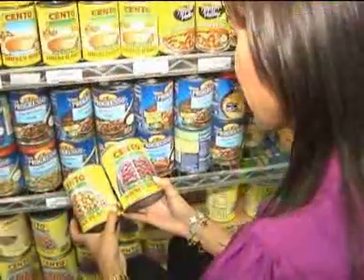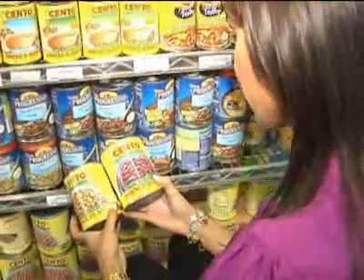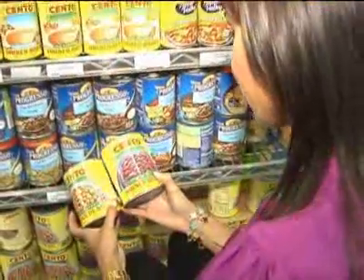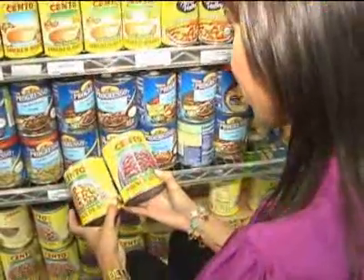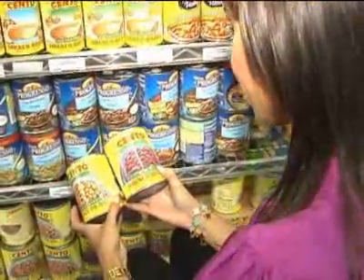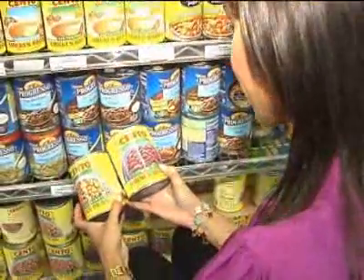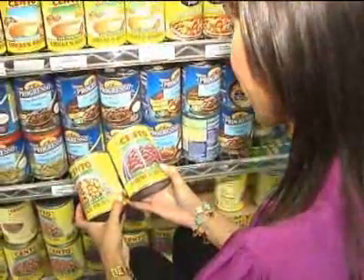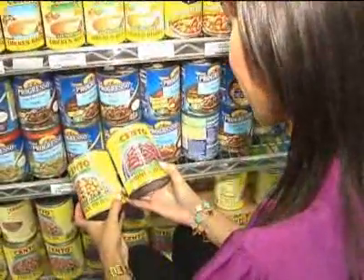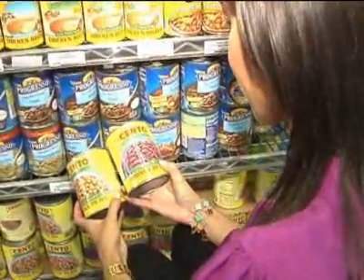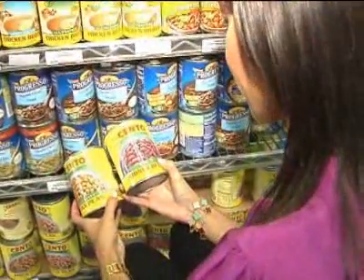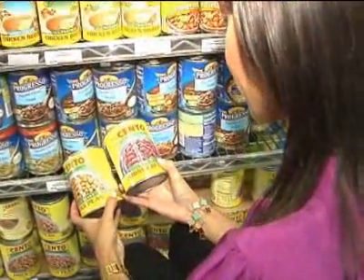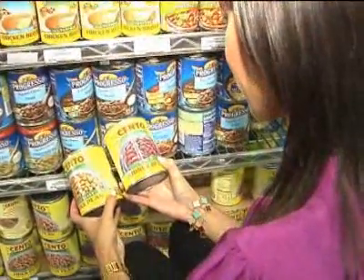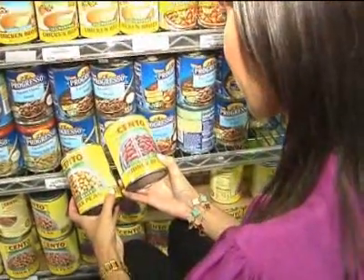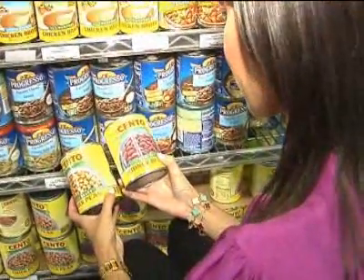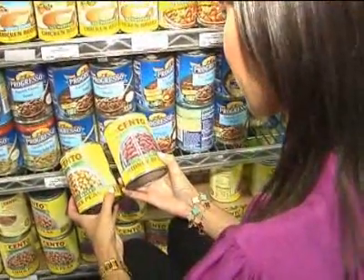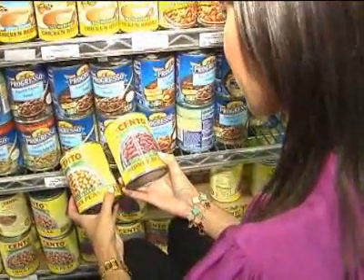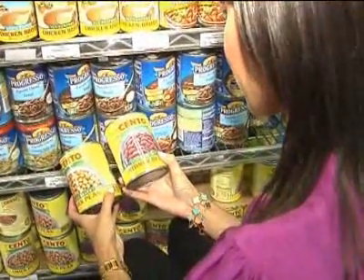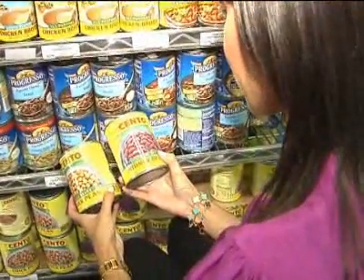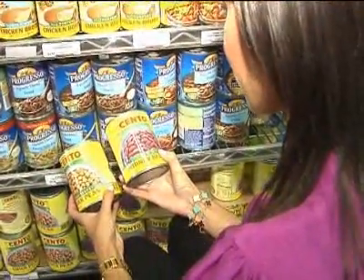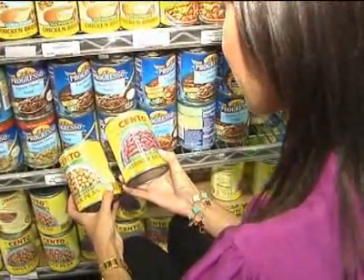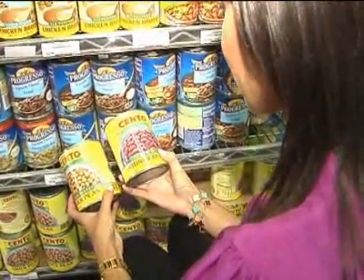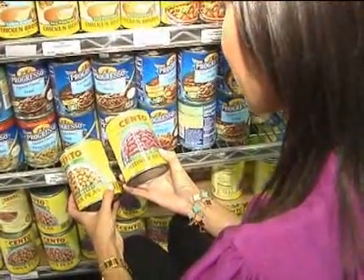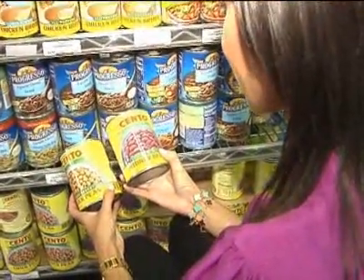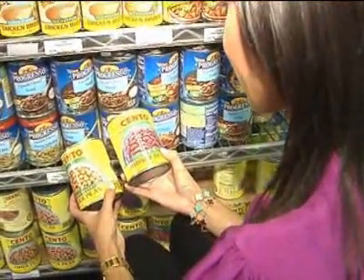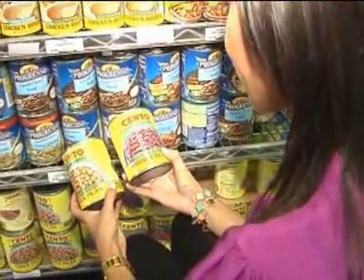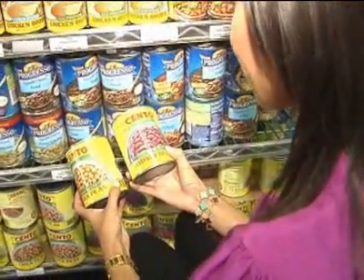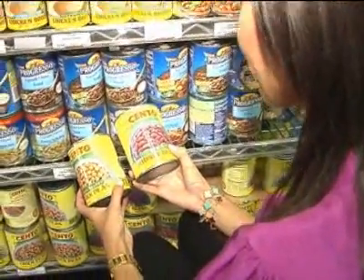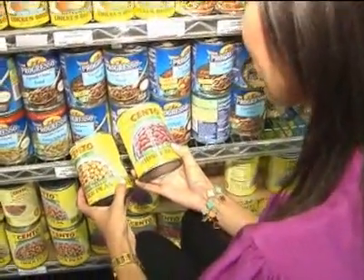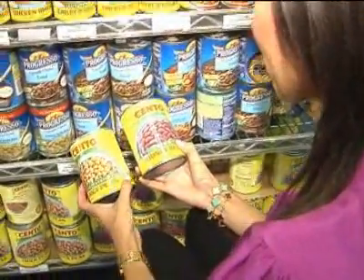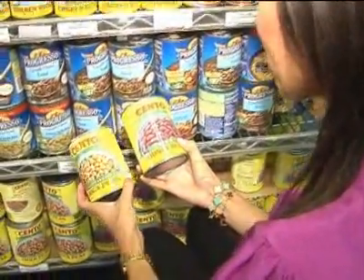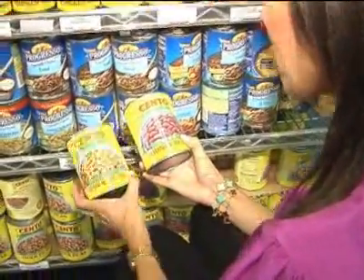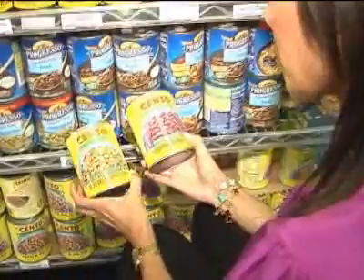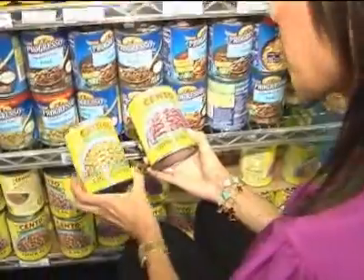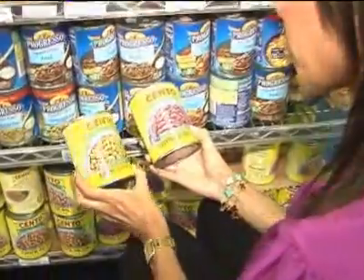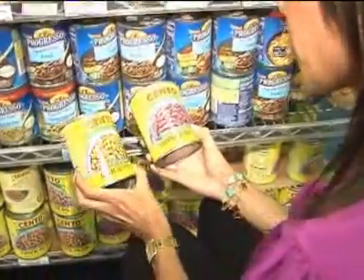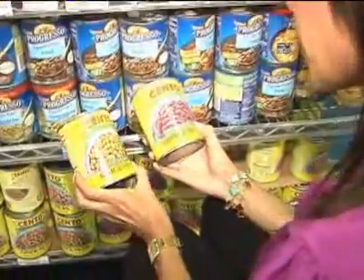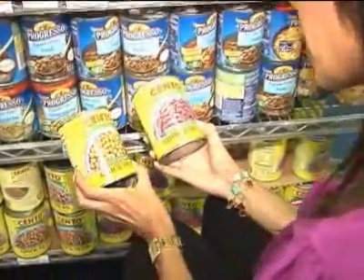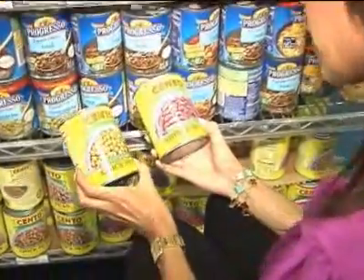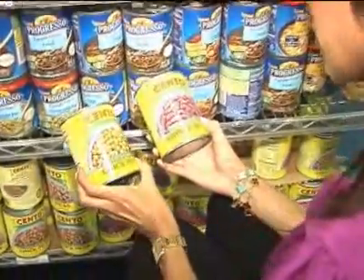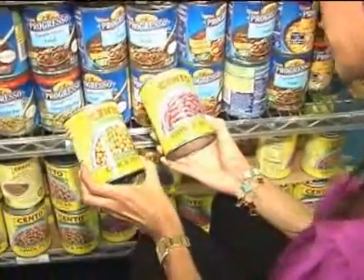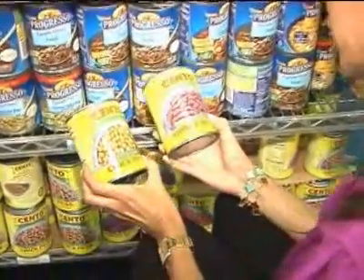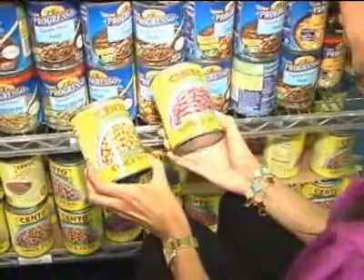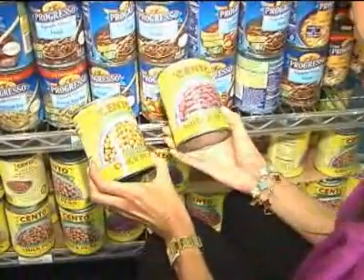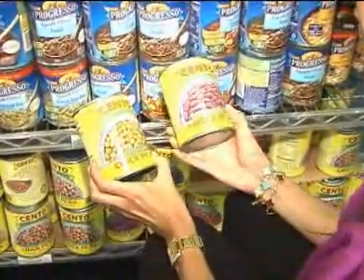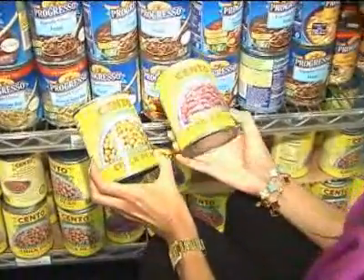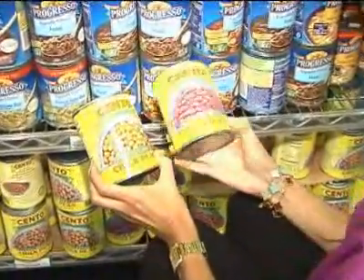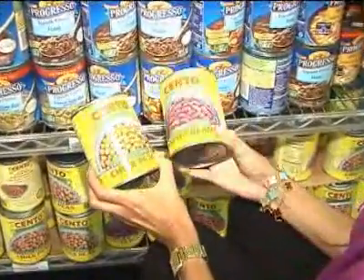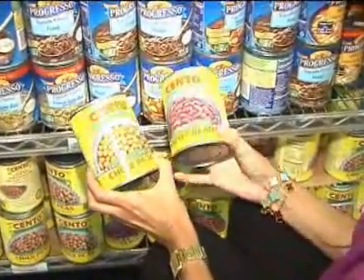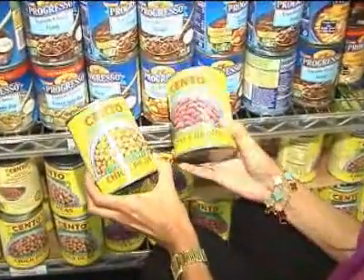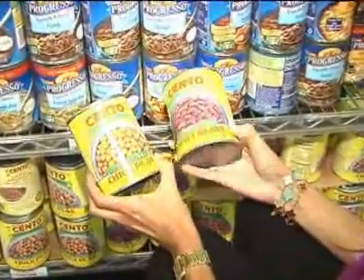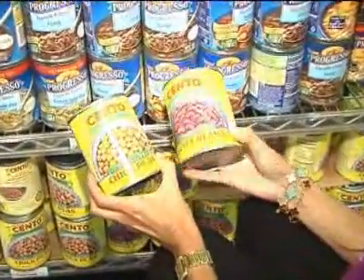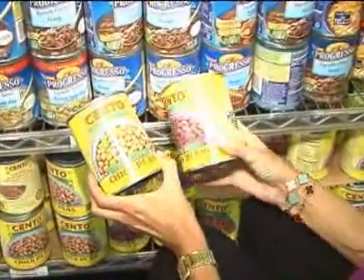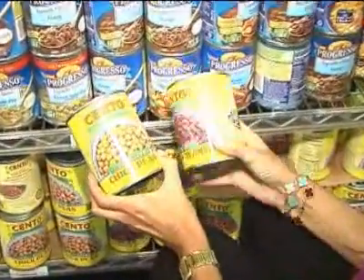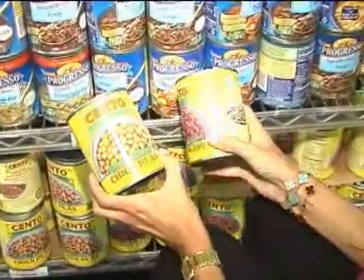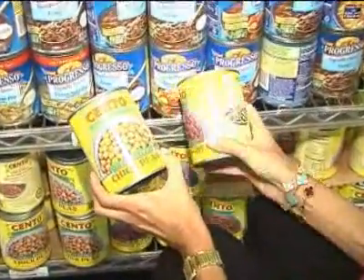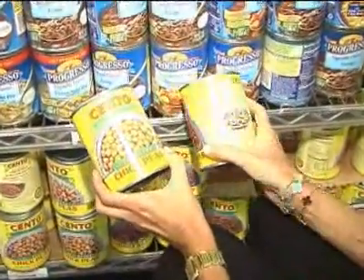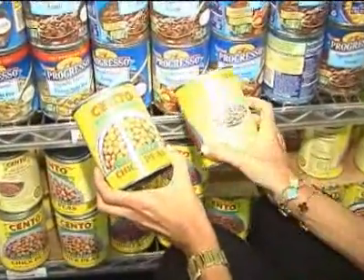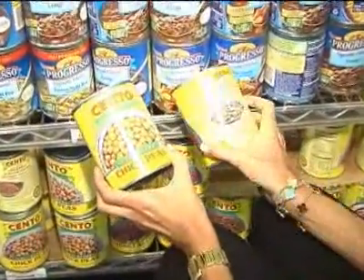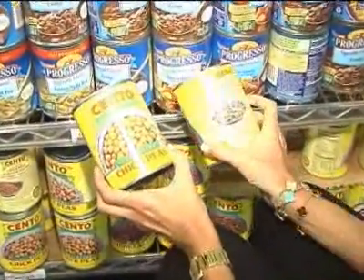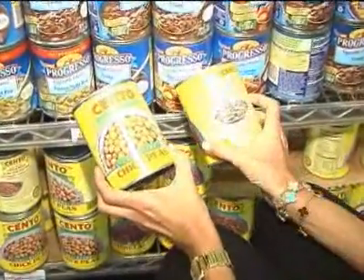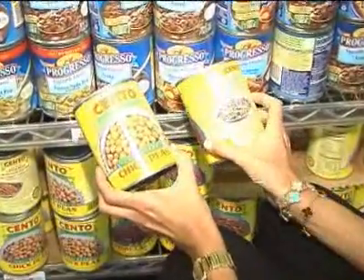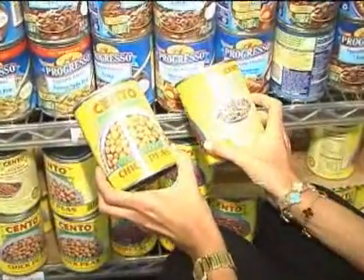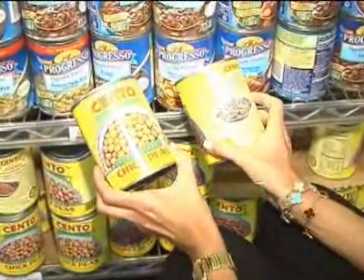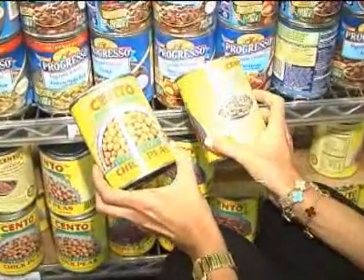Proof that when it comes to your diet, it's not so bad to be a bean counter after all. In Manhattan, I'm Café Drexel, New York 1.